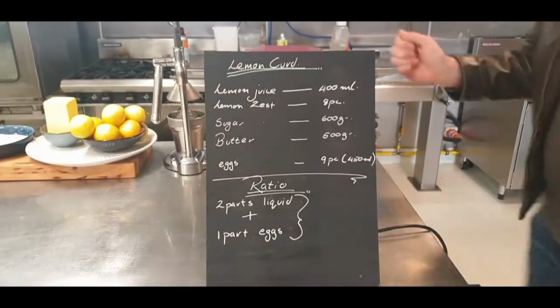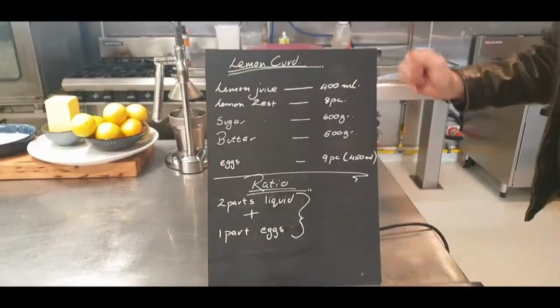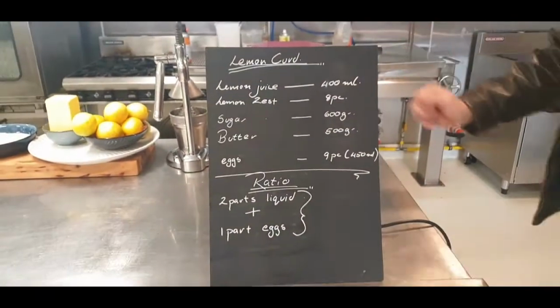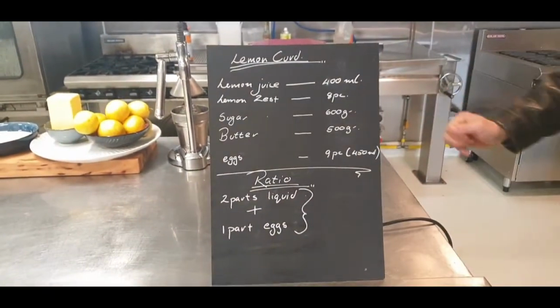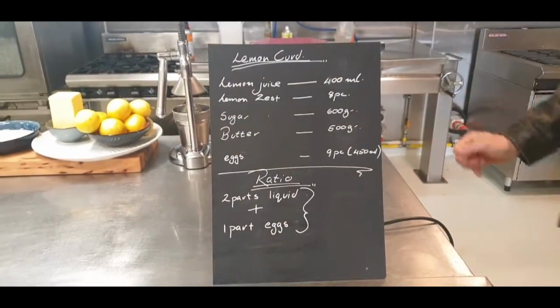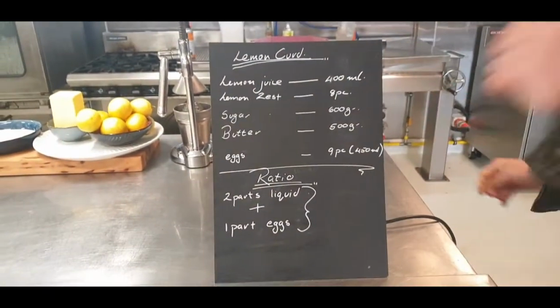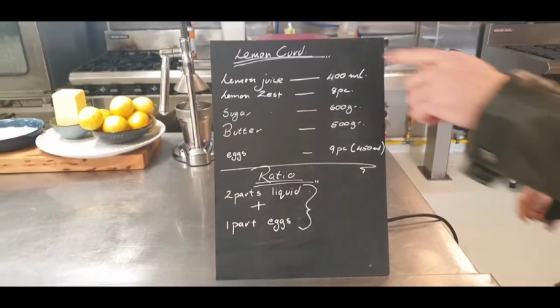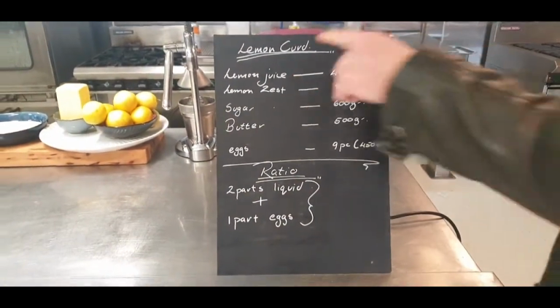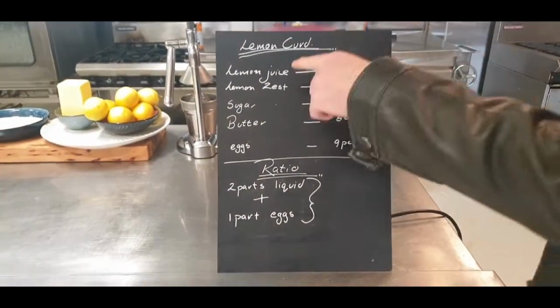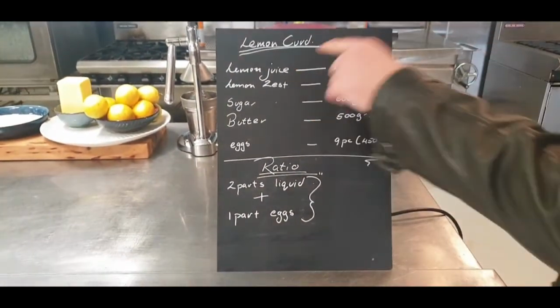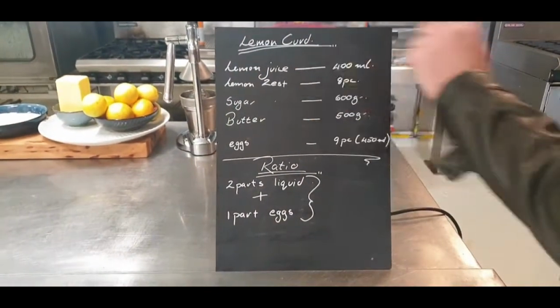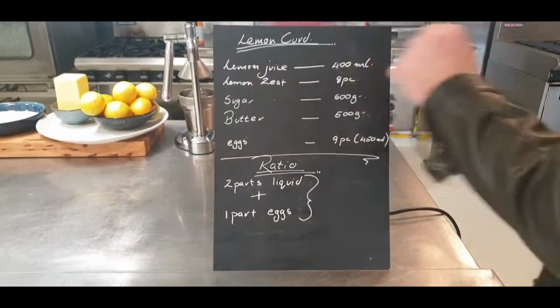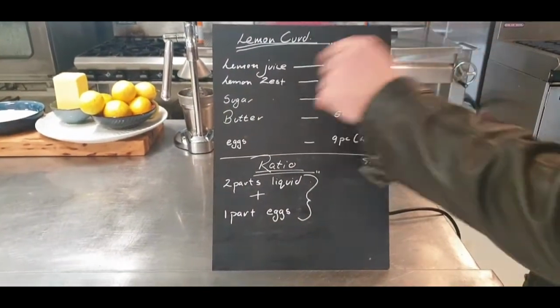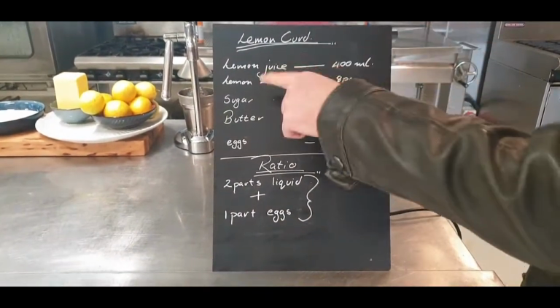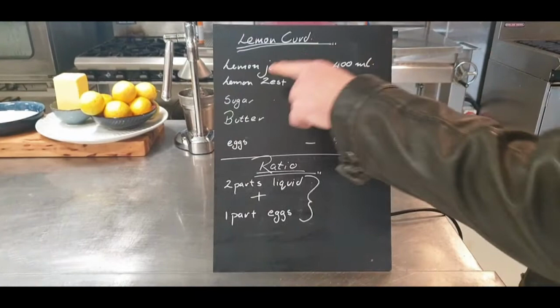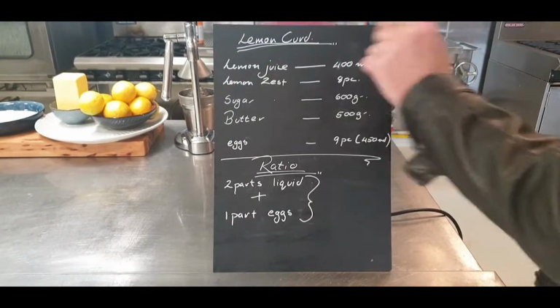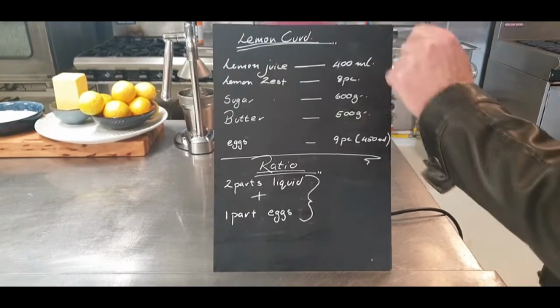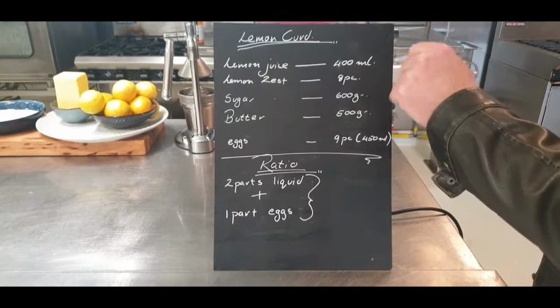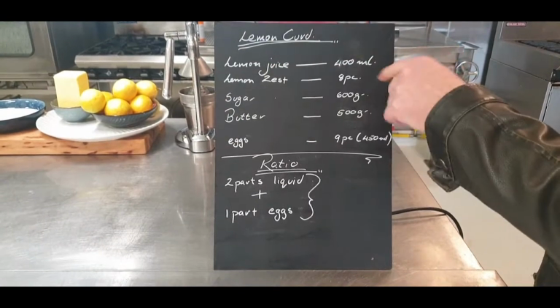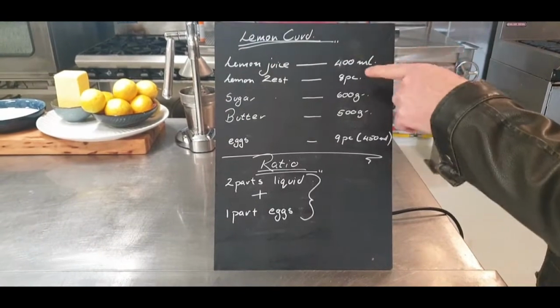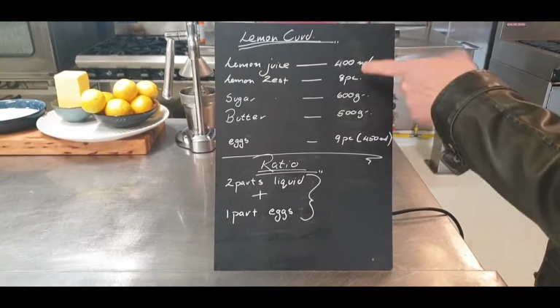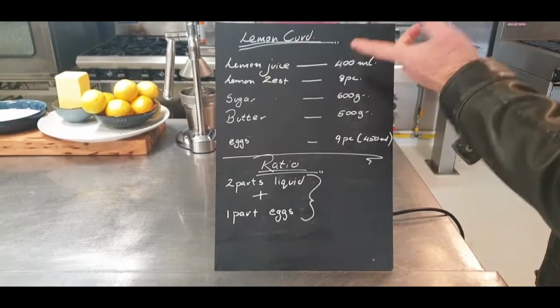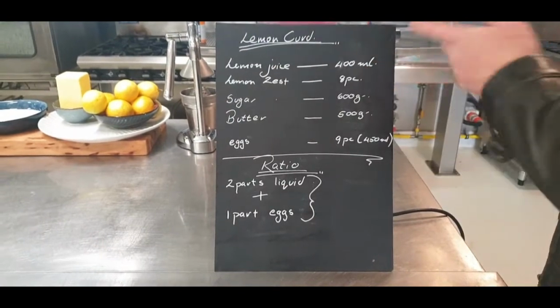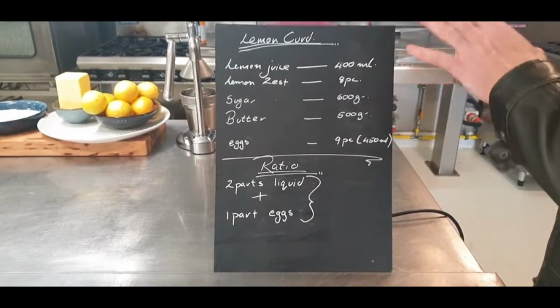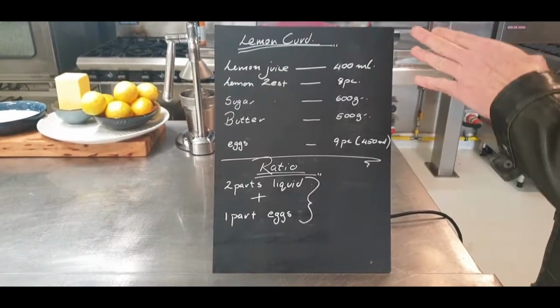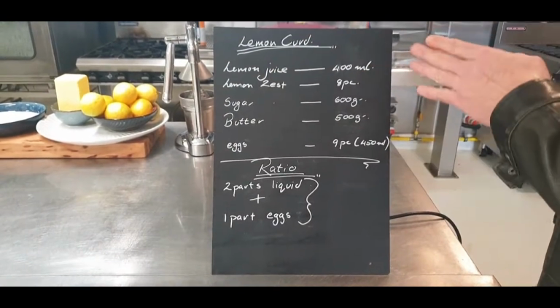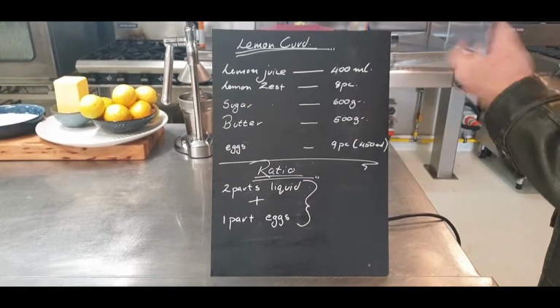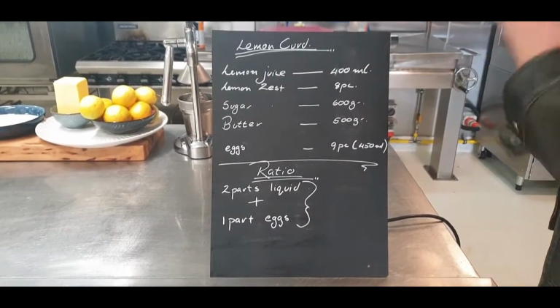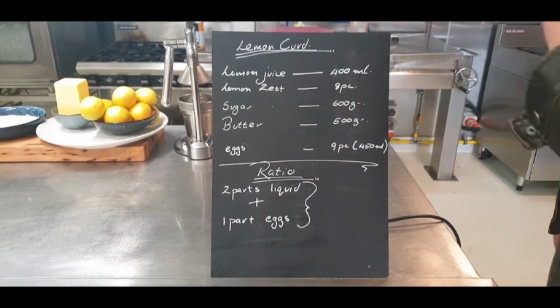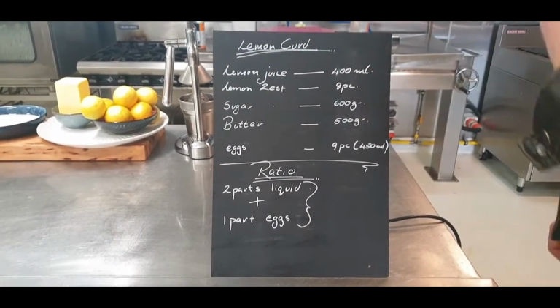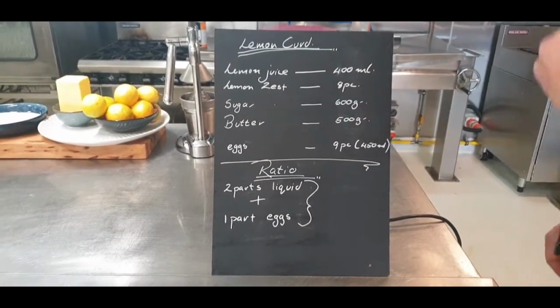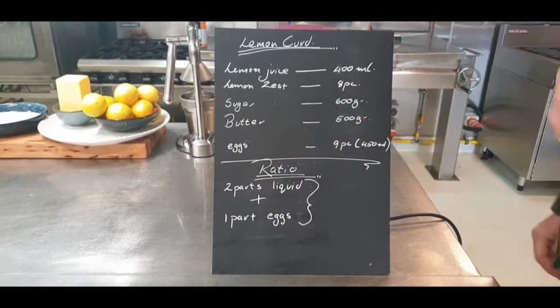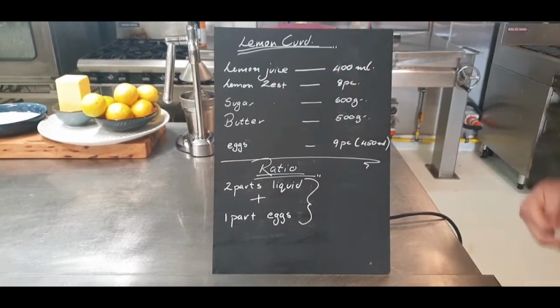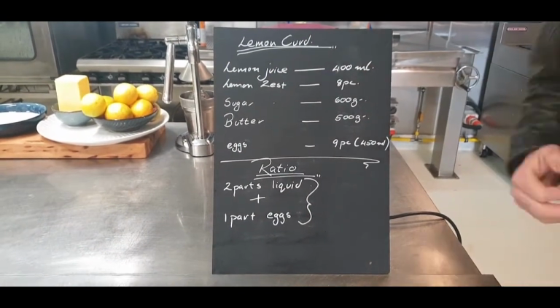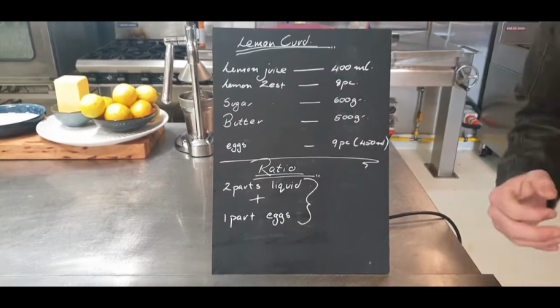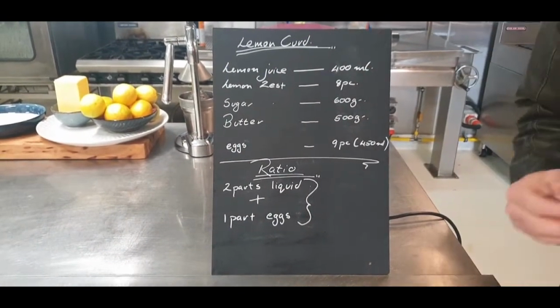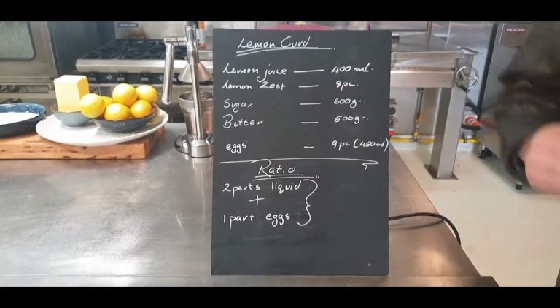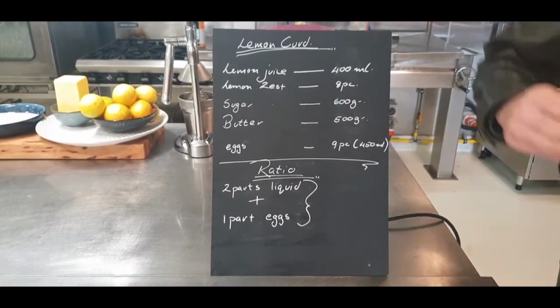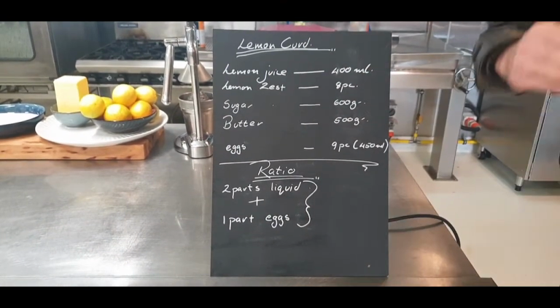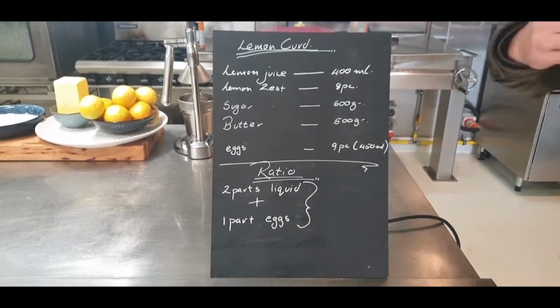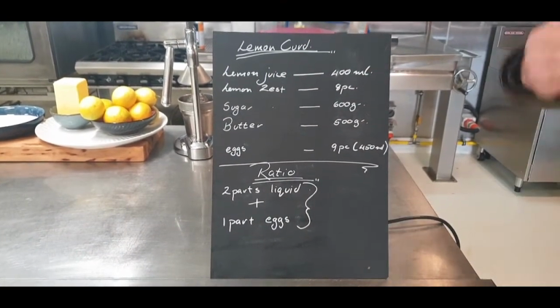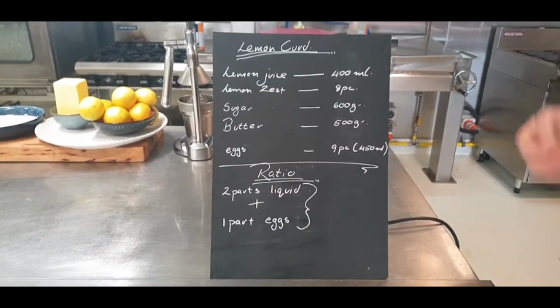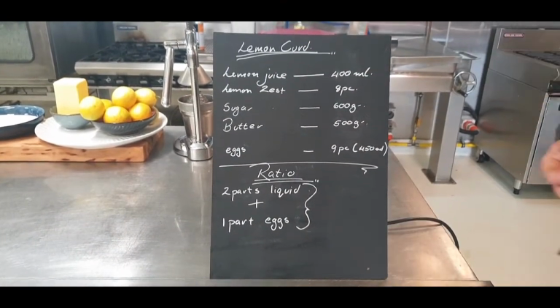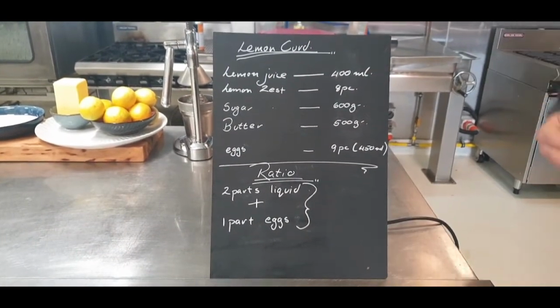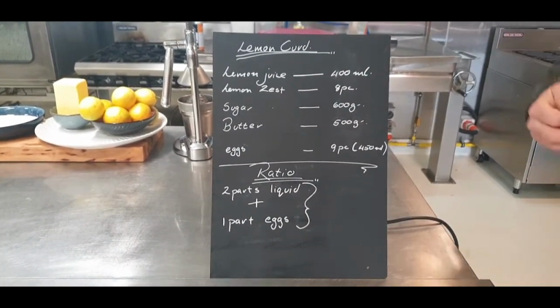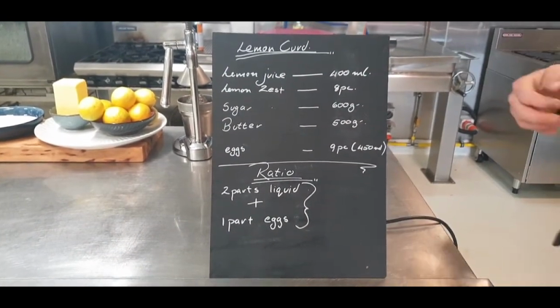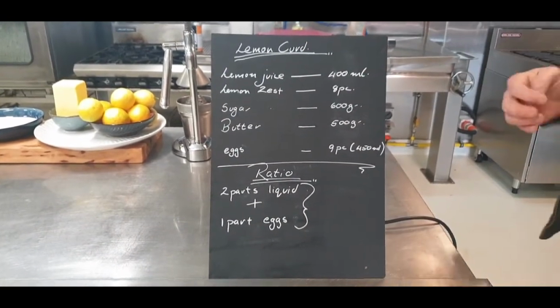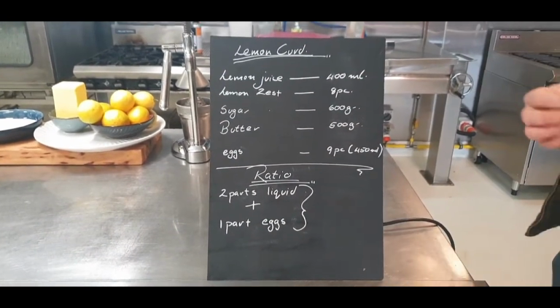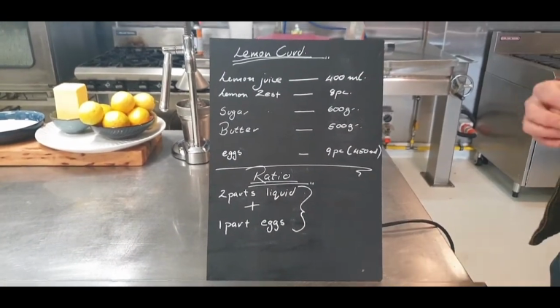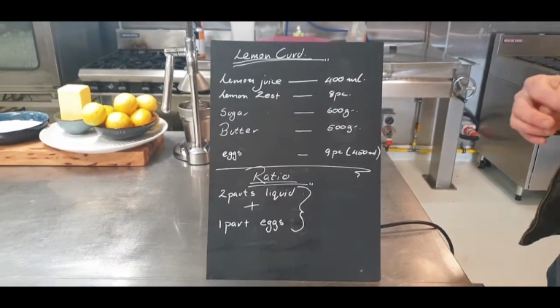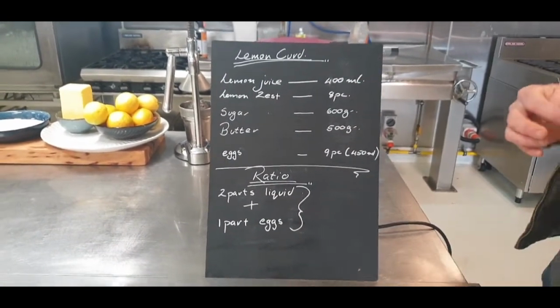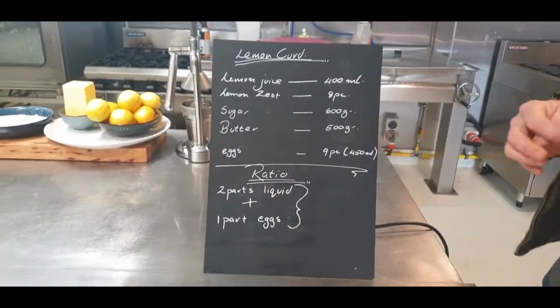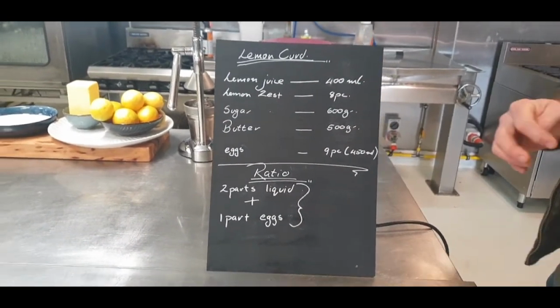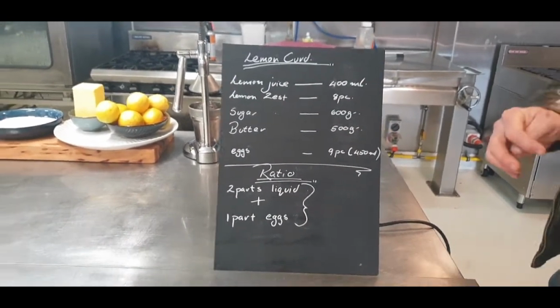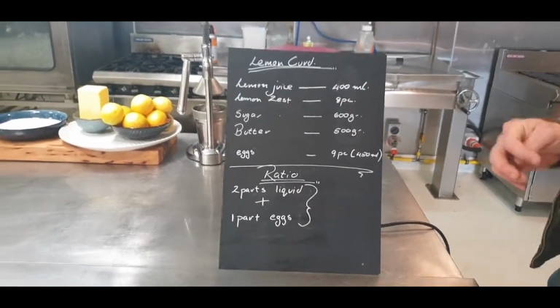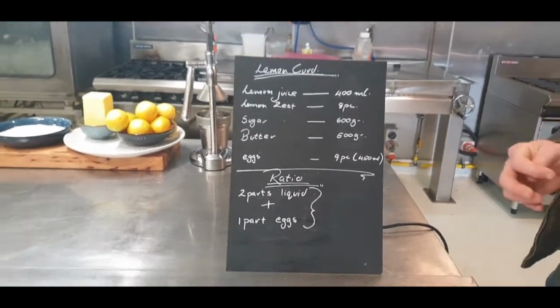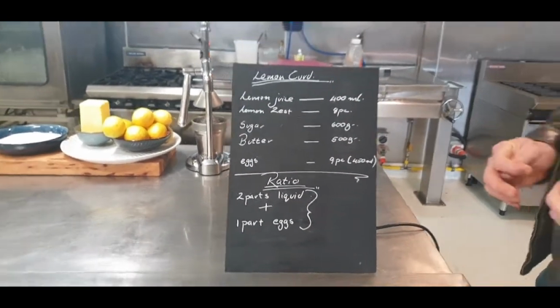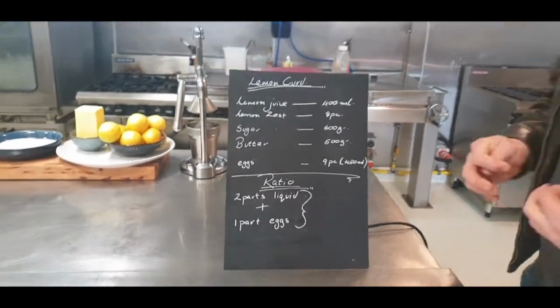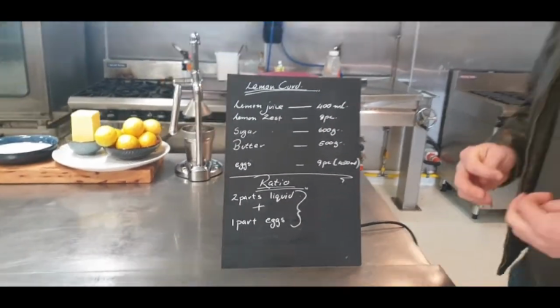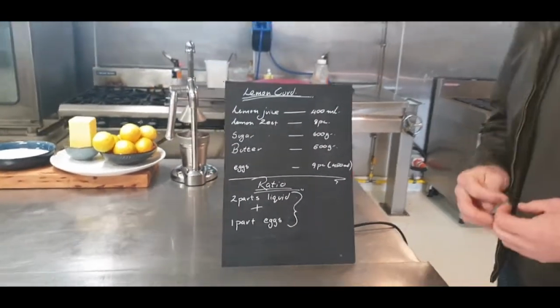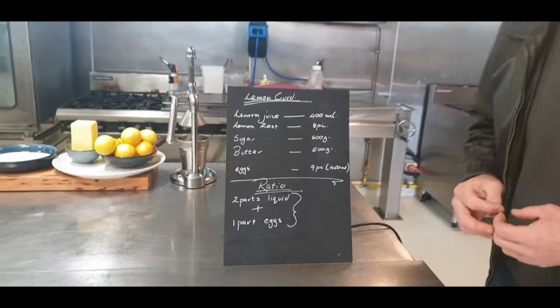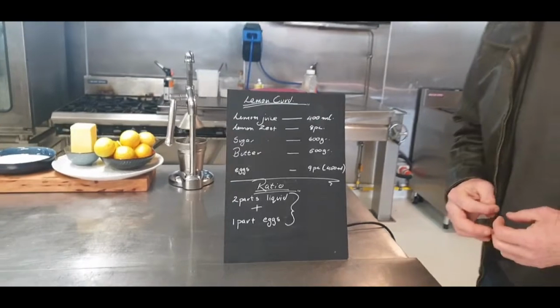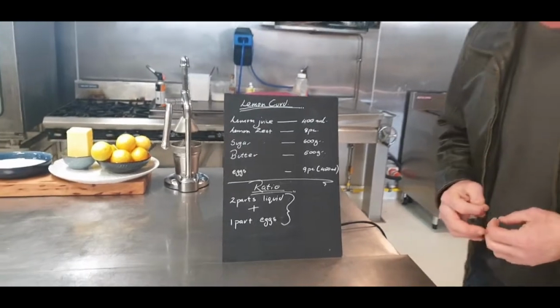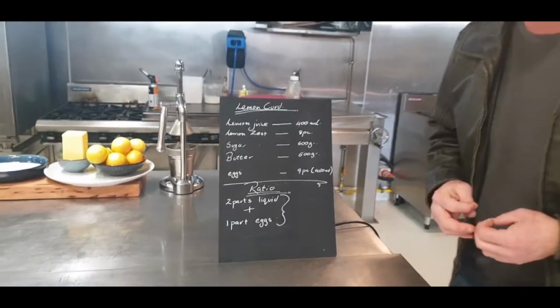Basically I'm going to use lemon juice and lemon zest - some of the lemon zest. I don't like to use all the lemon zest, it just becomes too lemon-zesty.